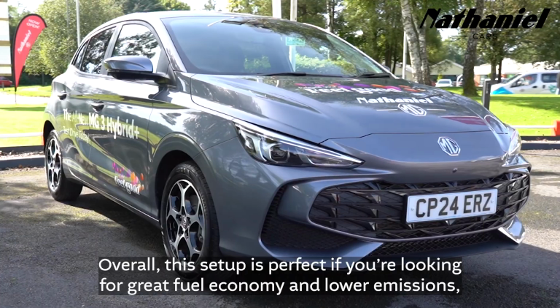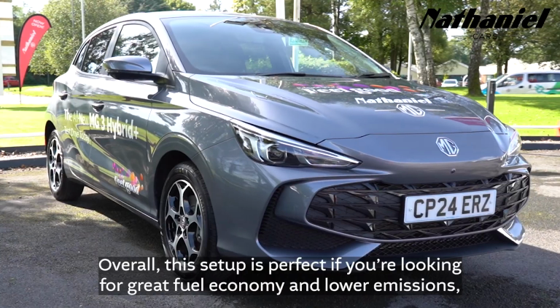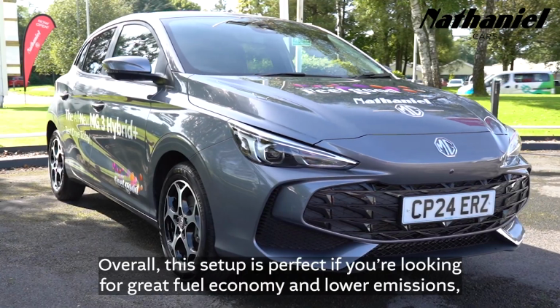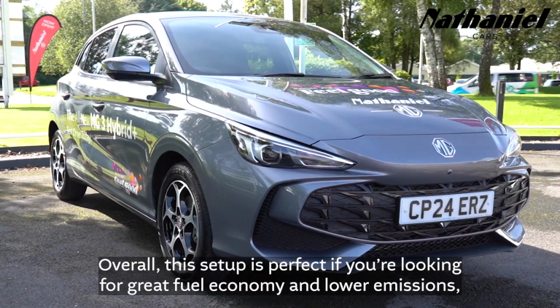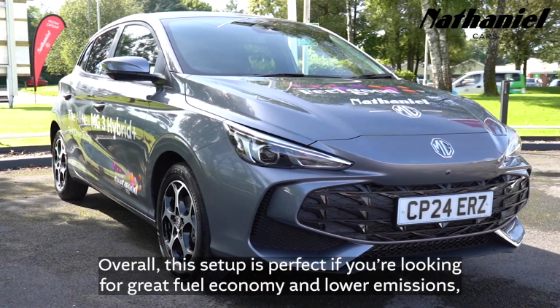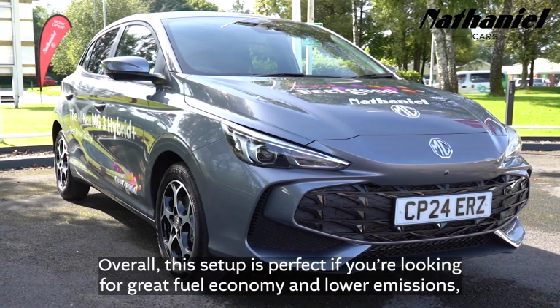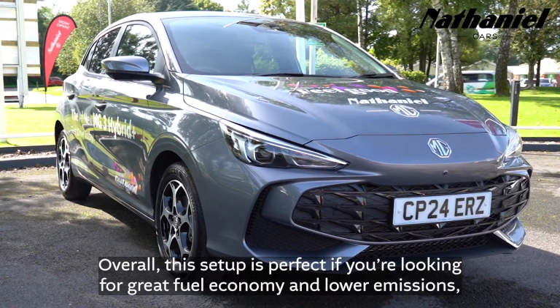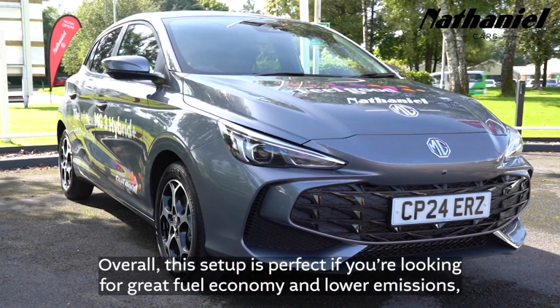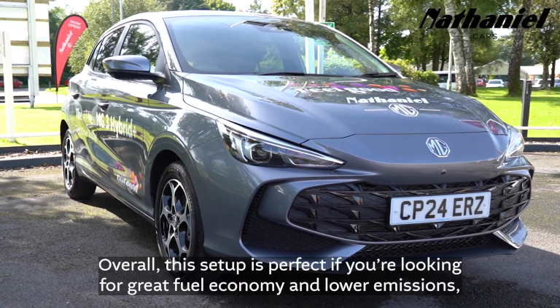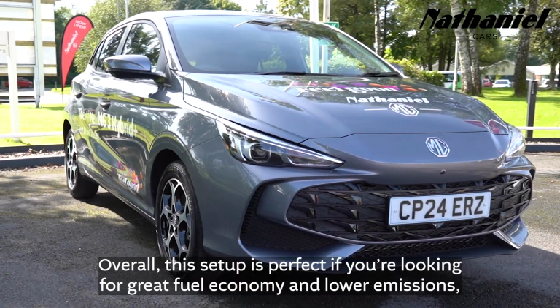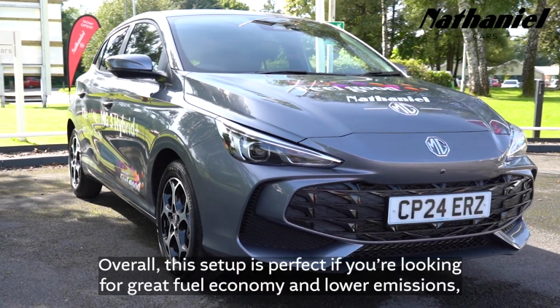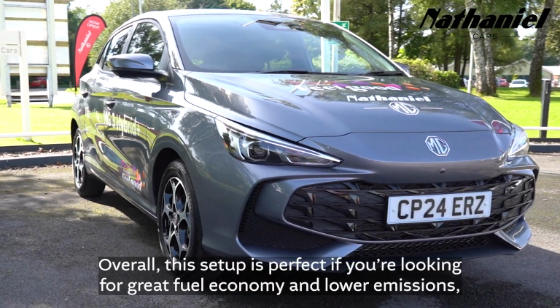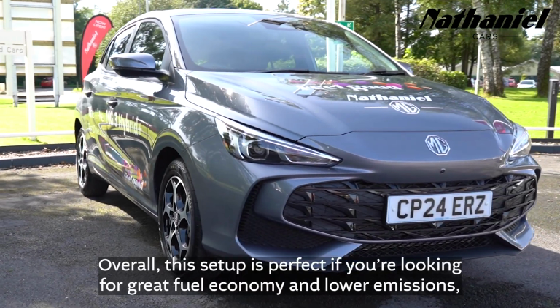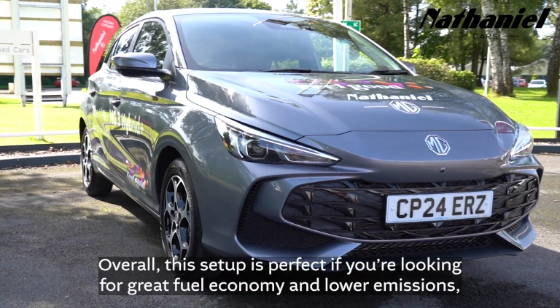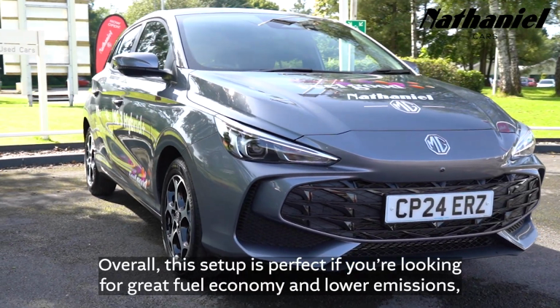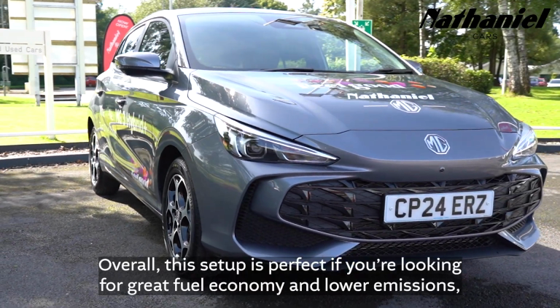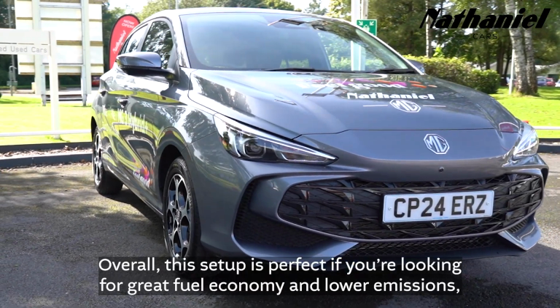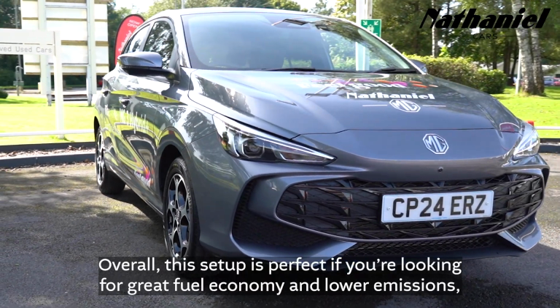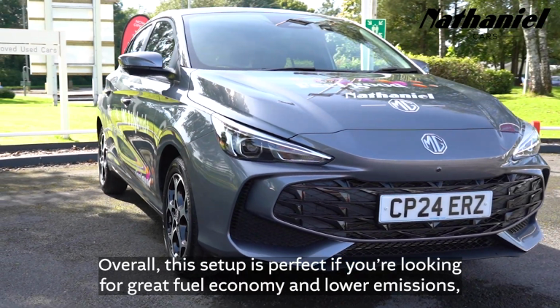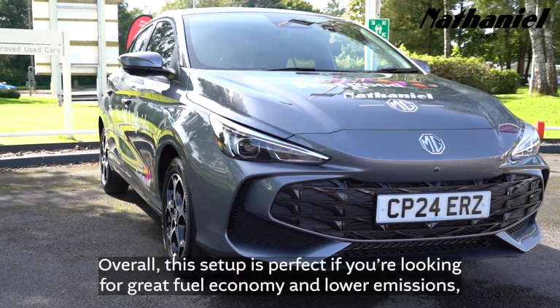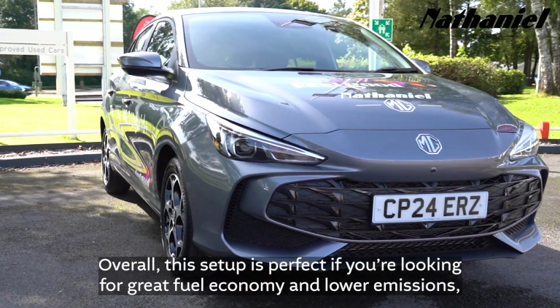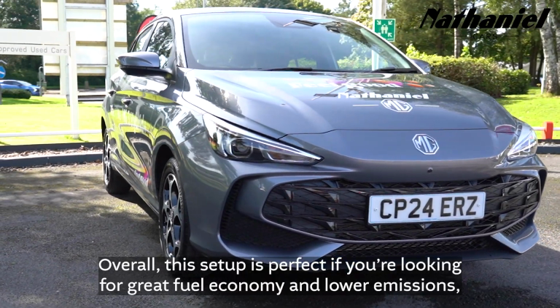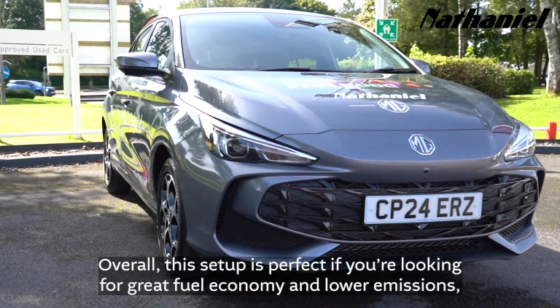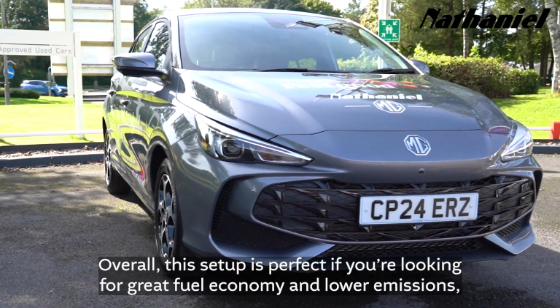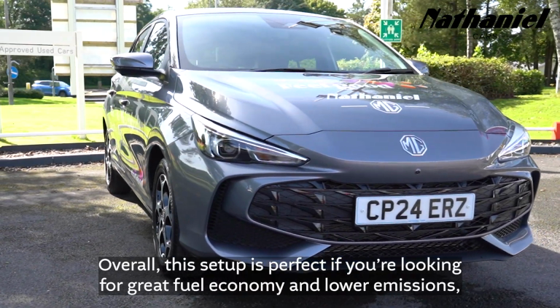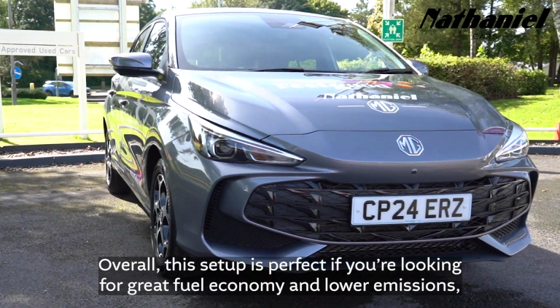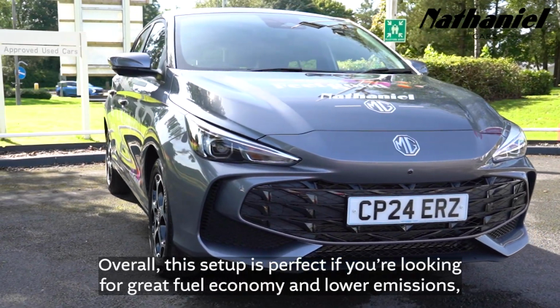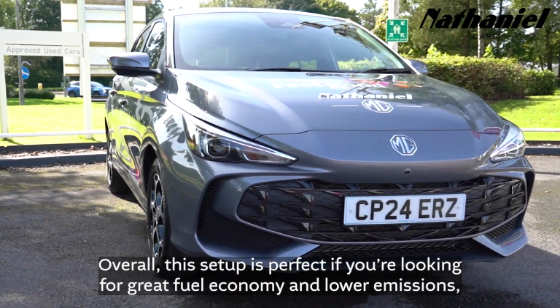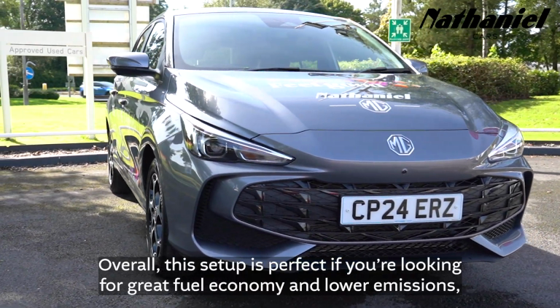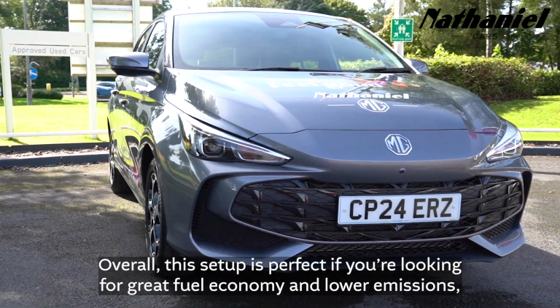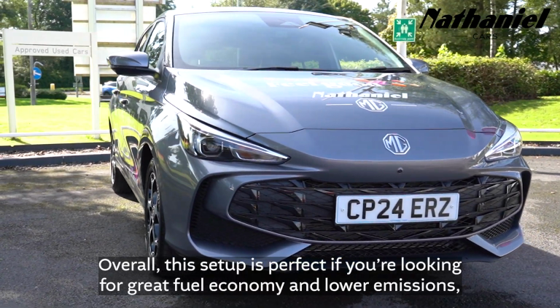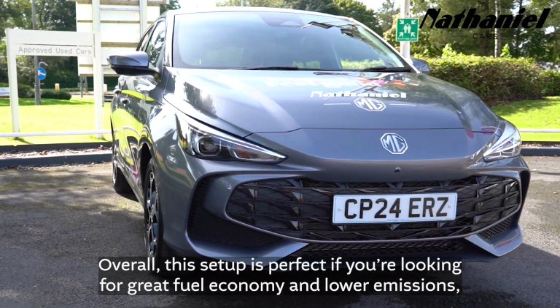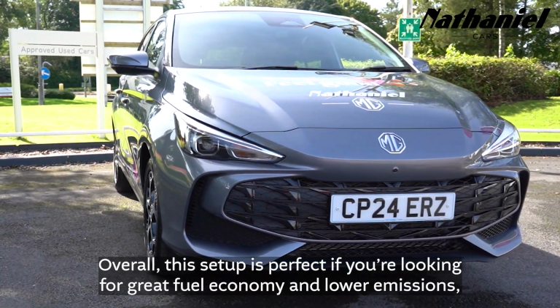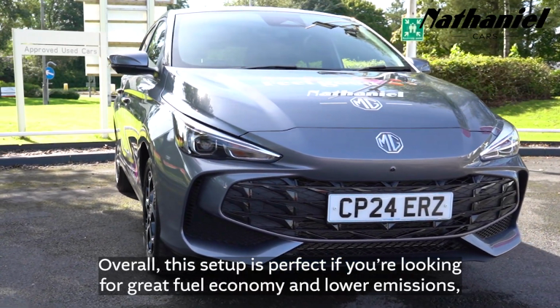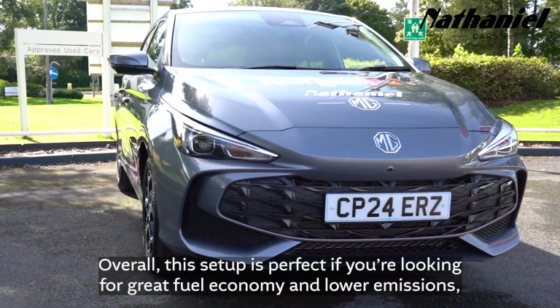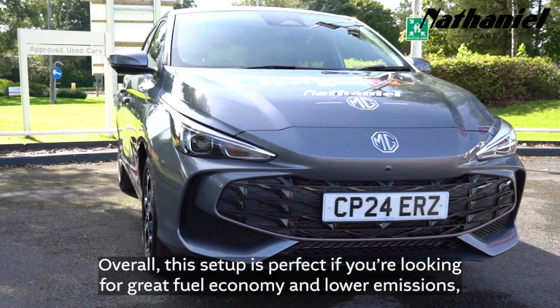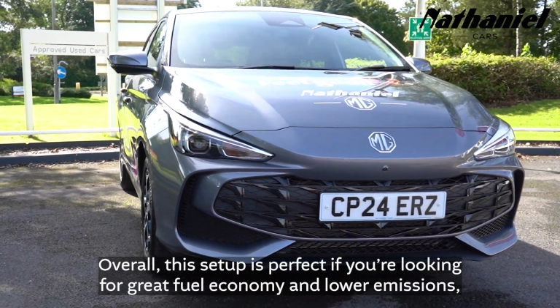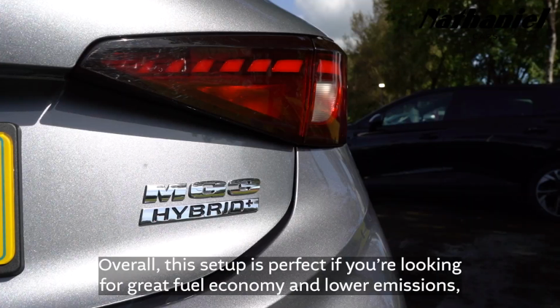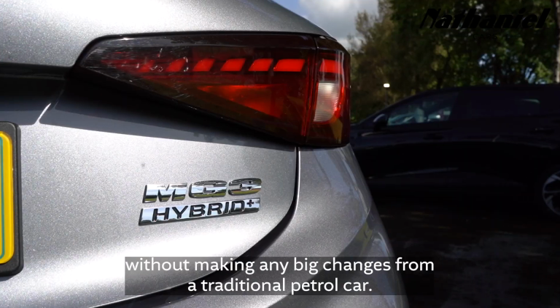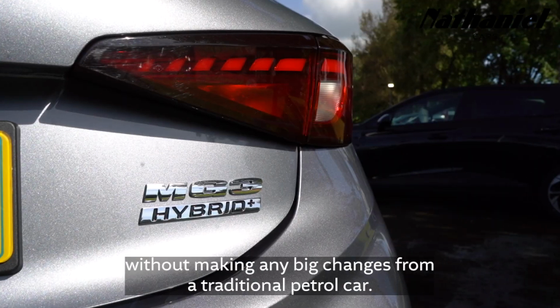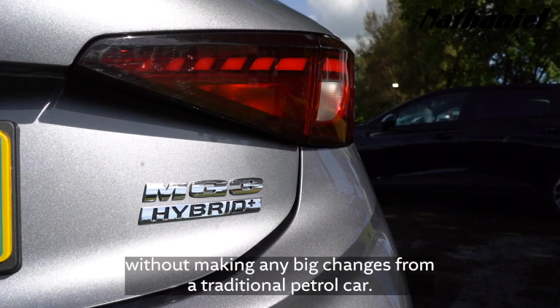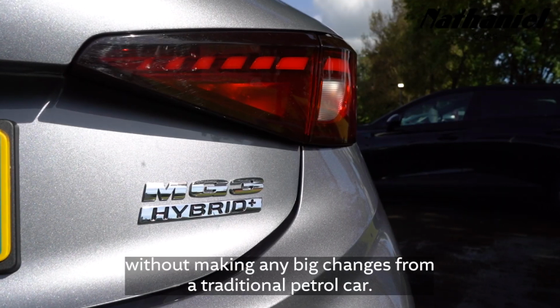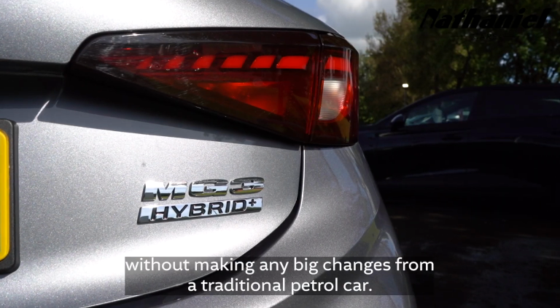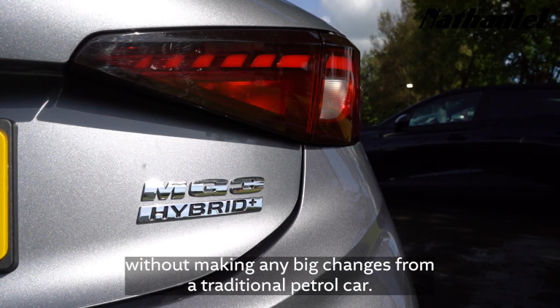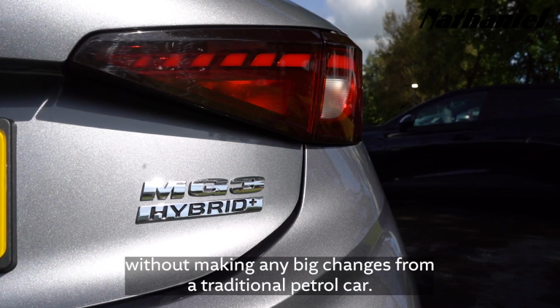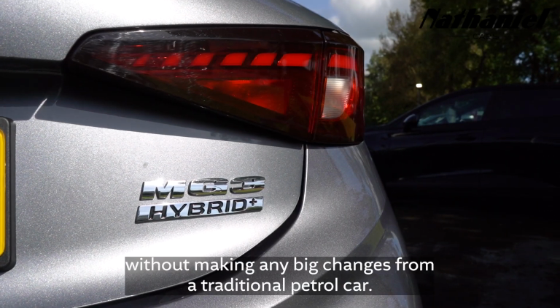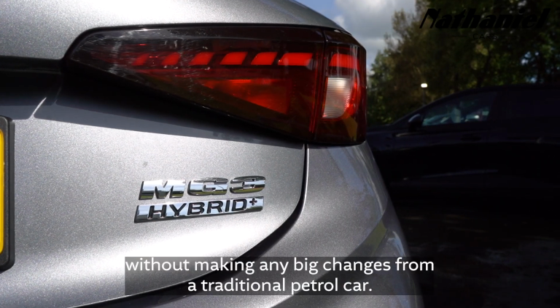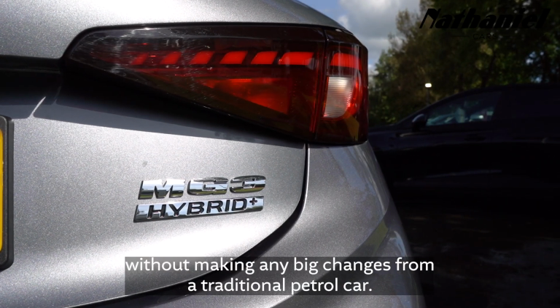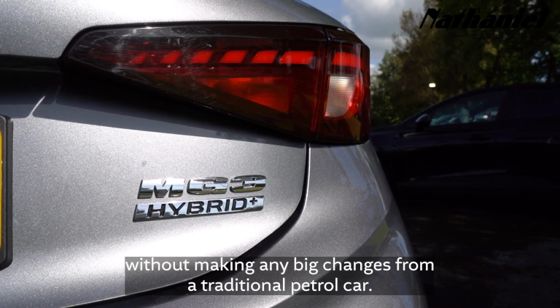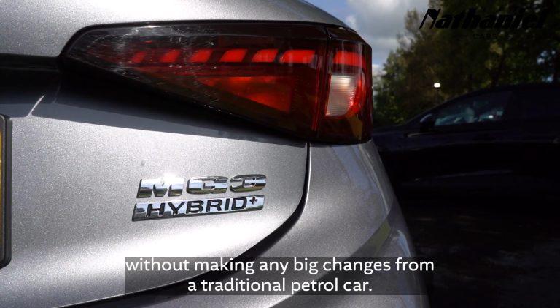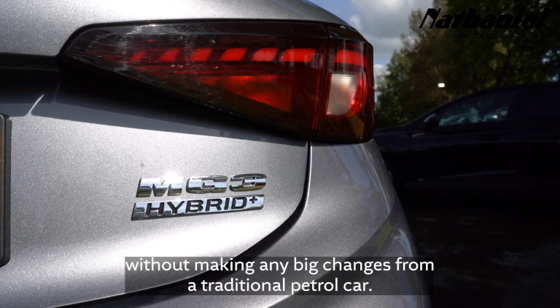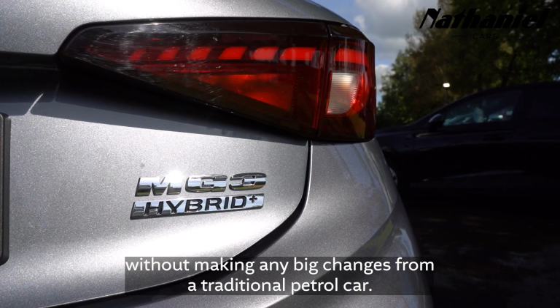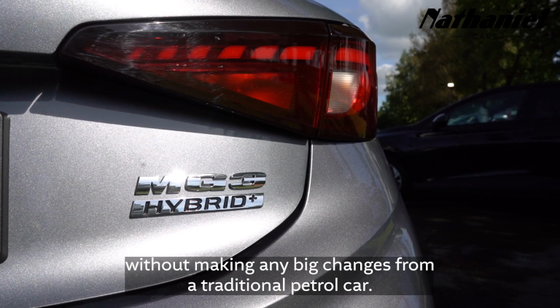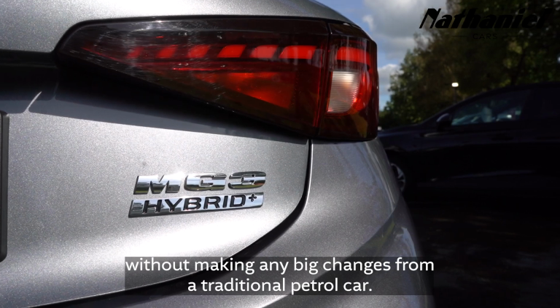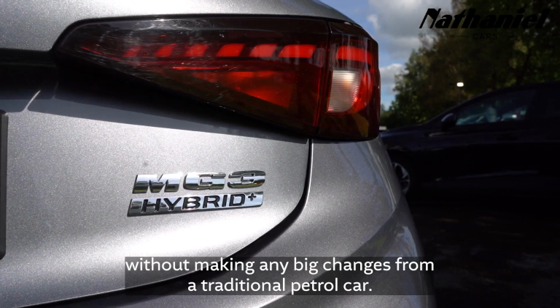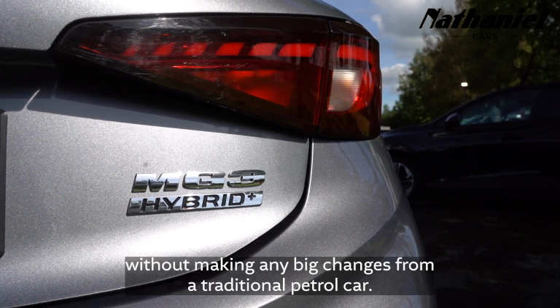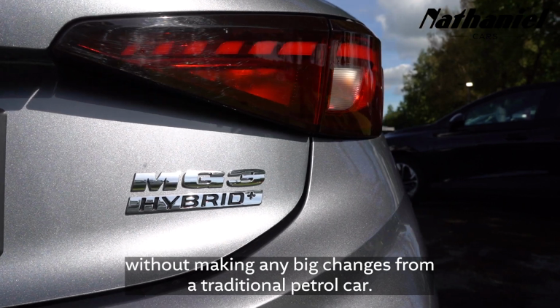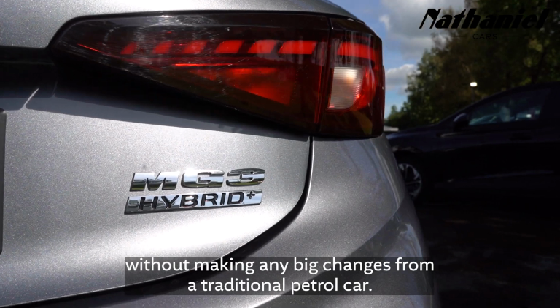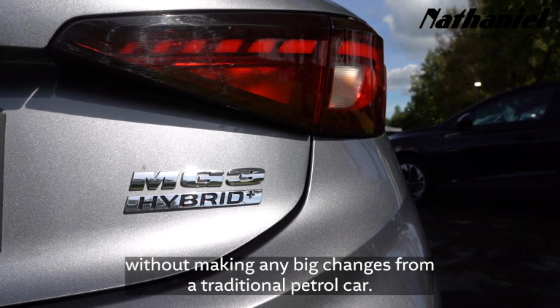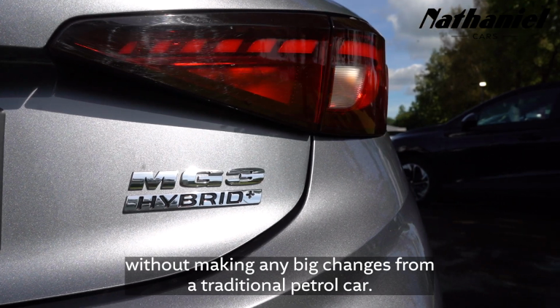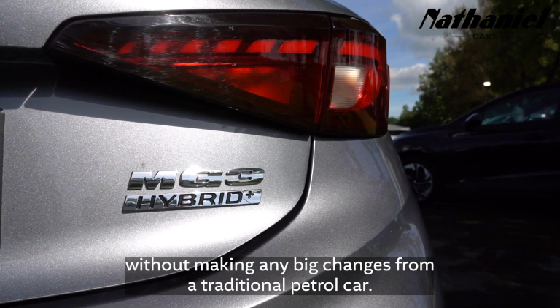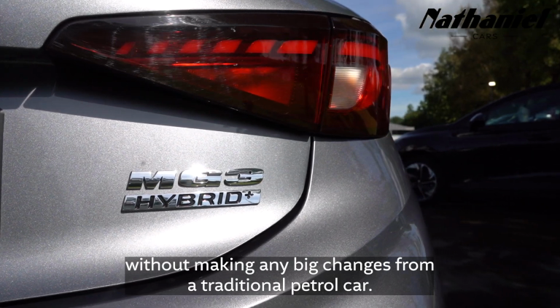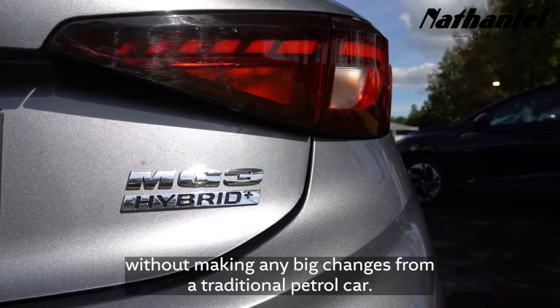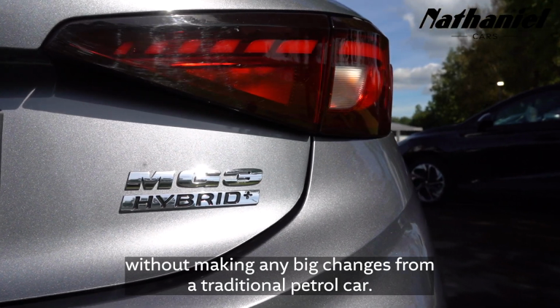Overall, this setup is perfect if you're looking for great fuel economy and lower emissions without making any big changes from a traditional petrol car.